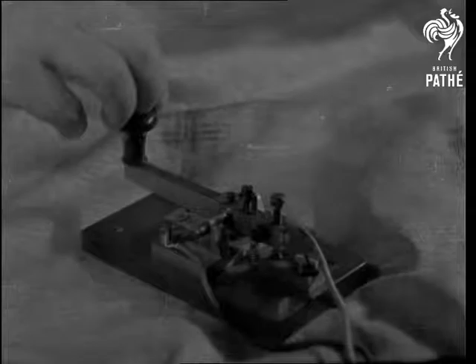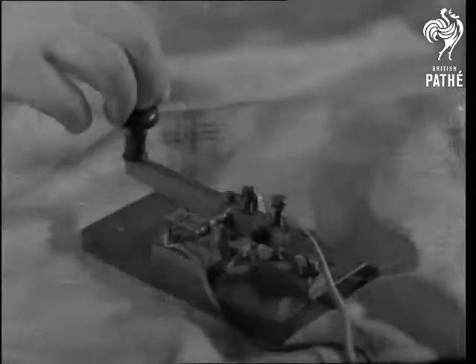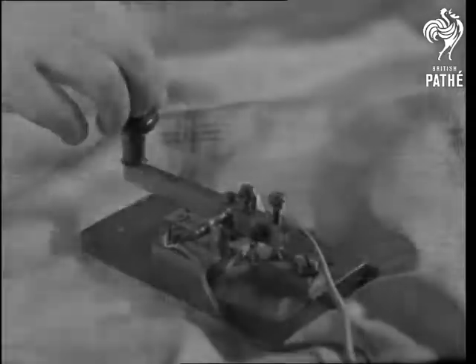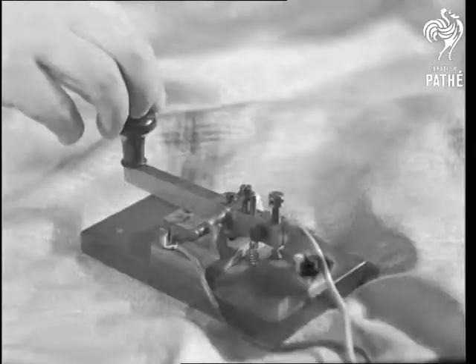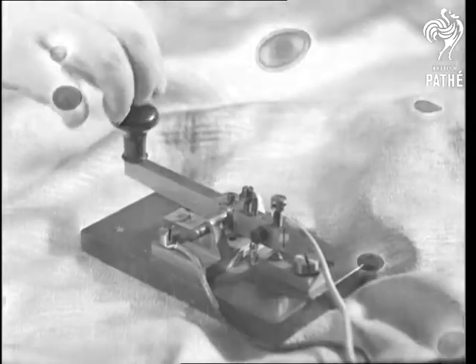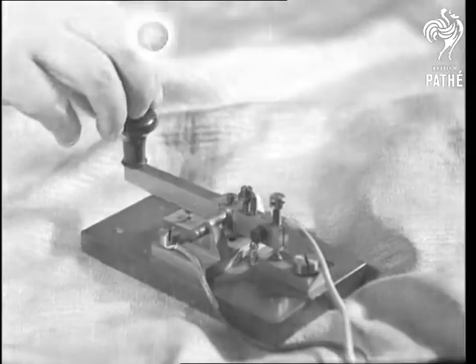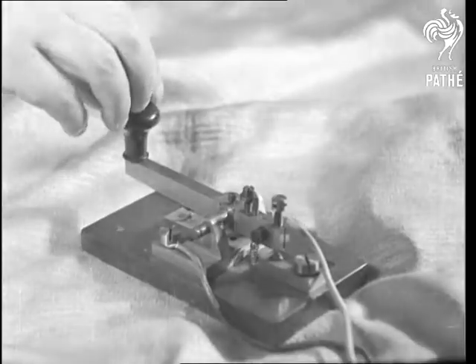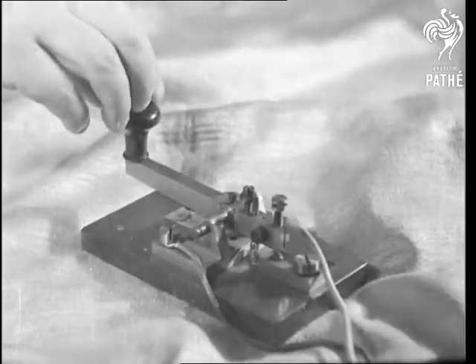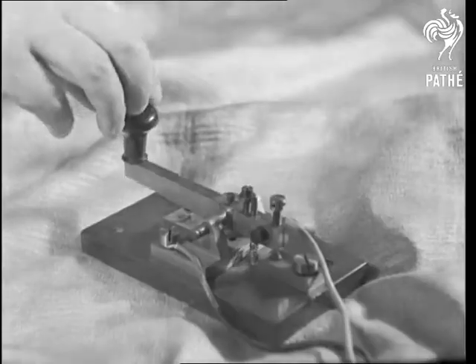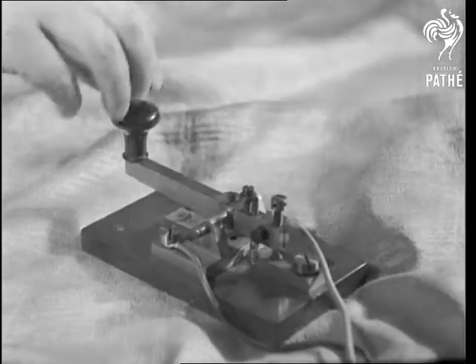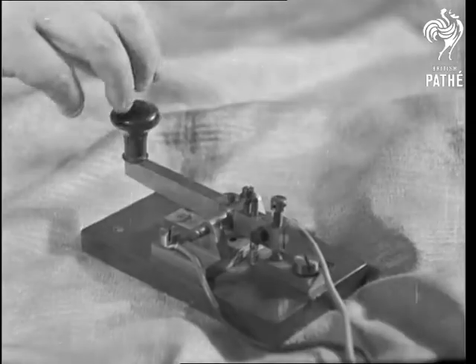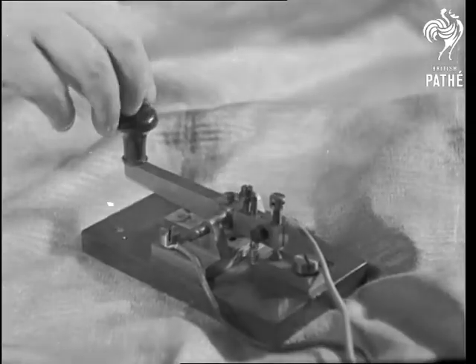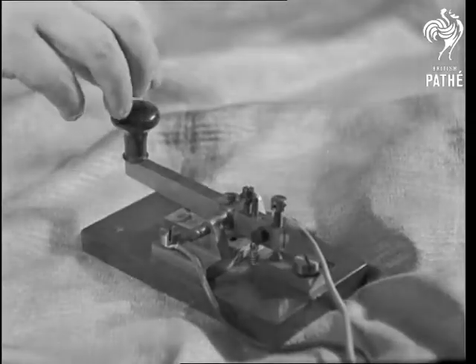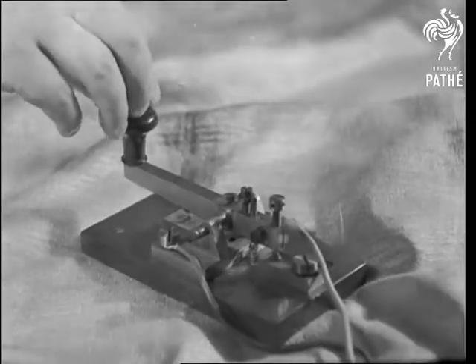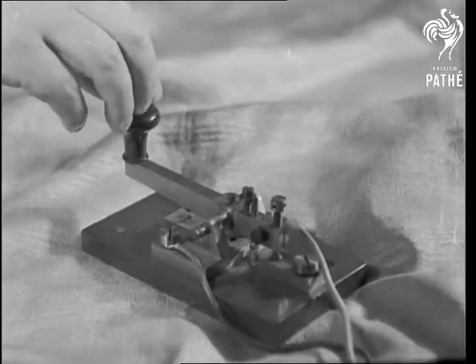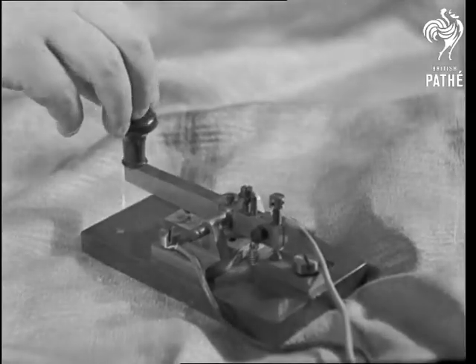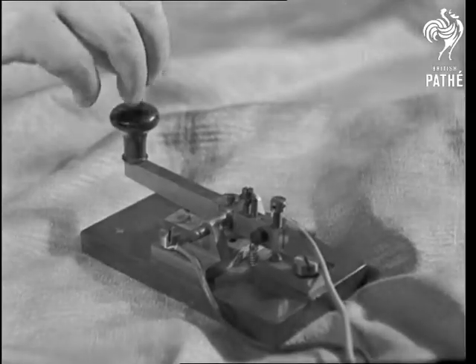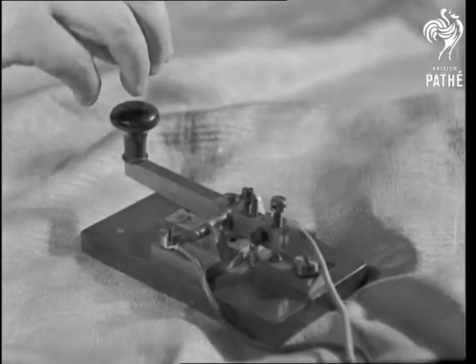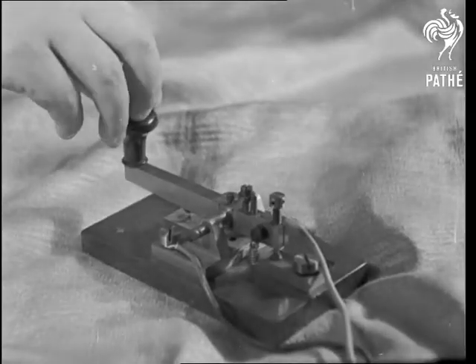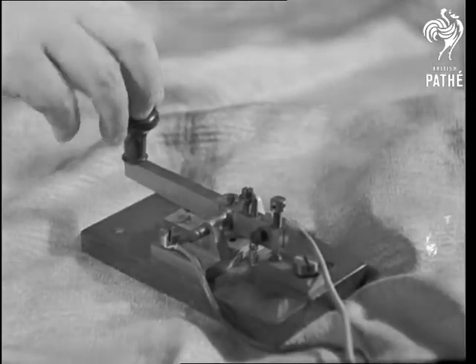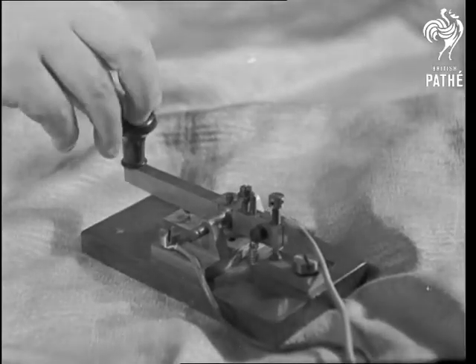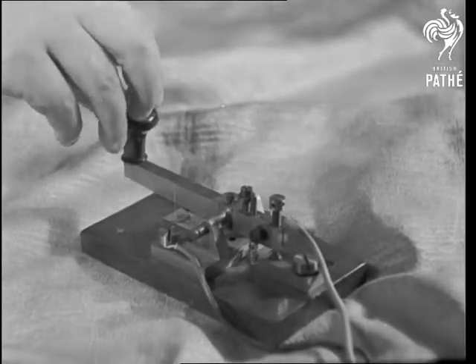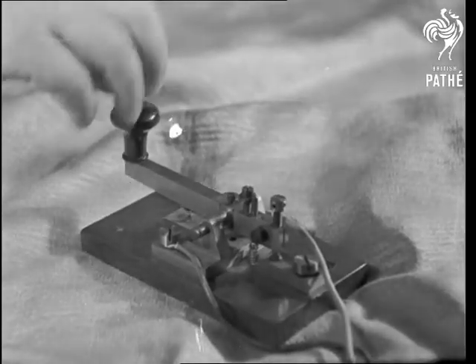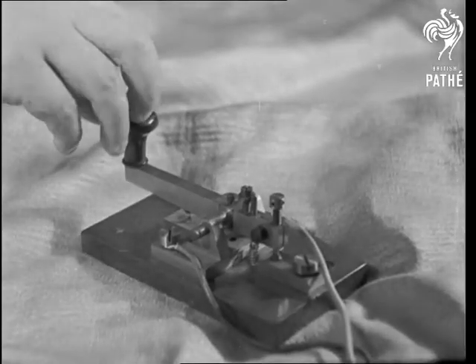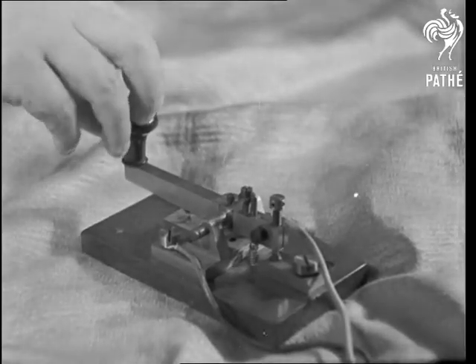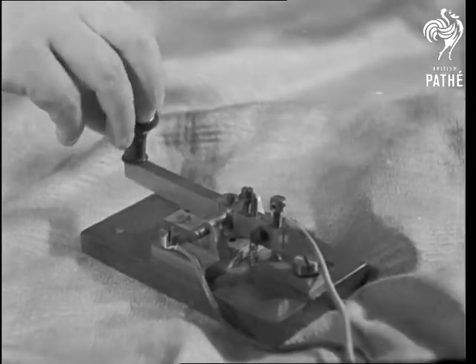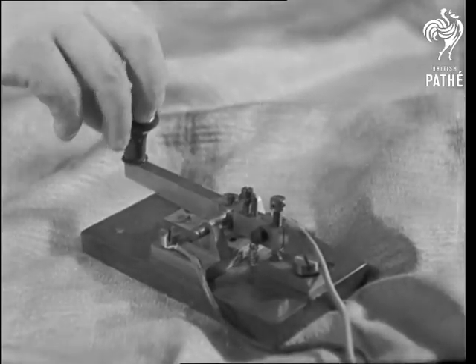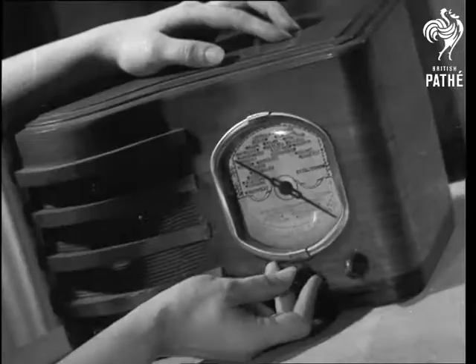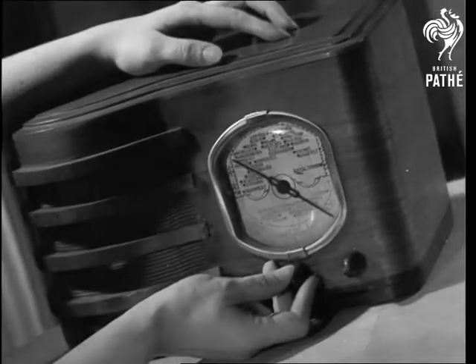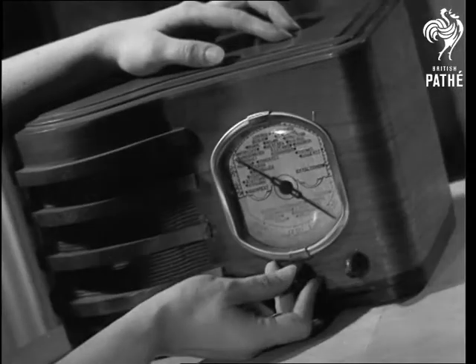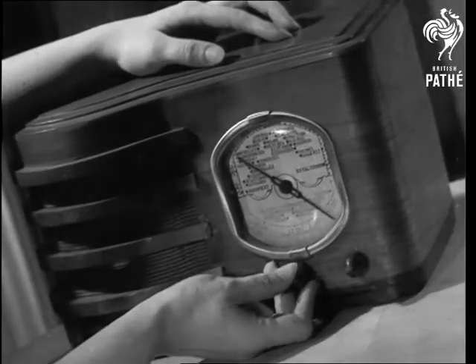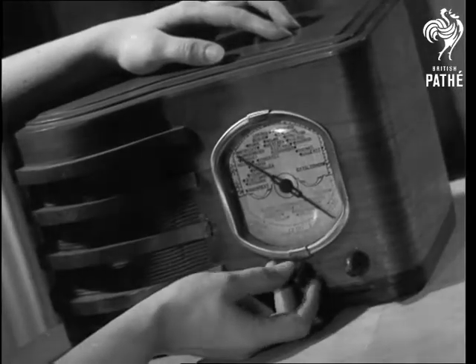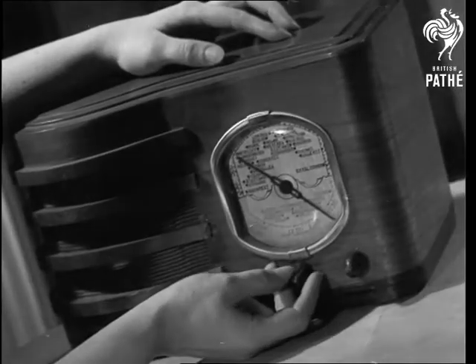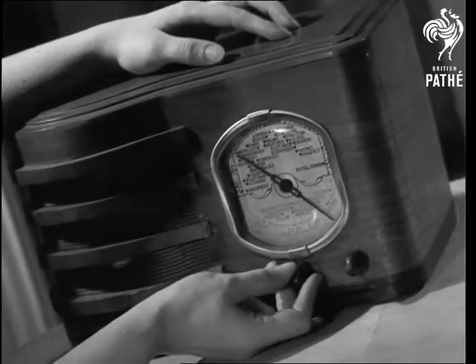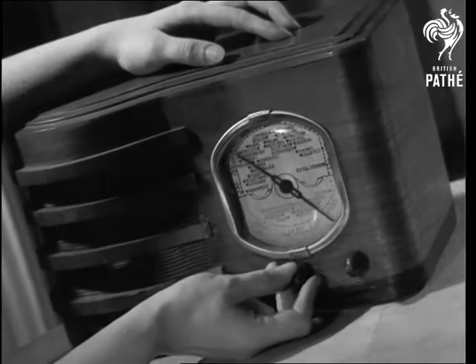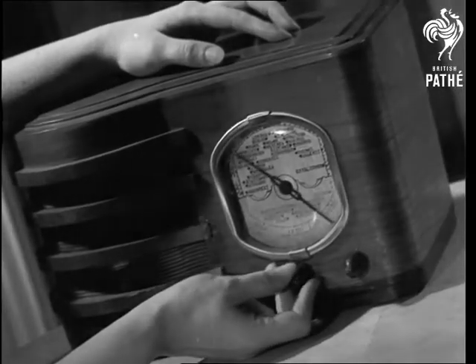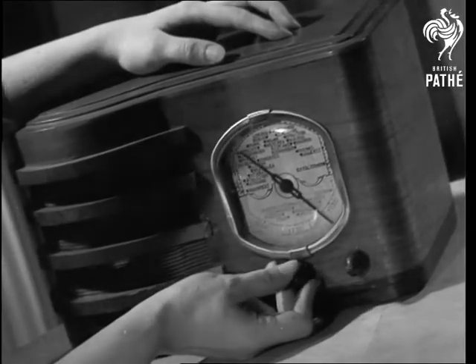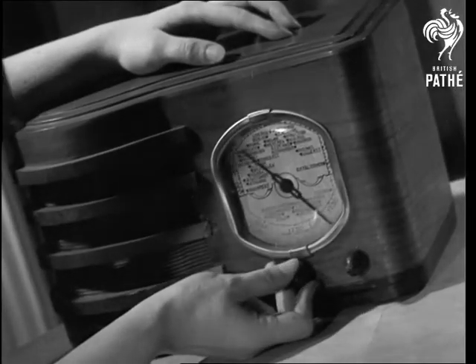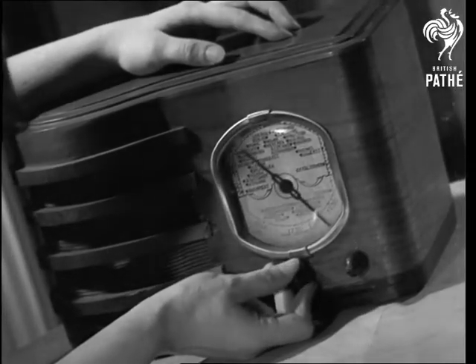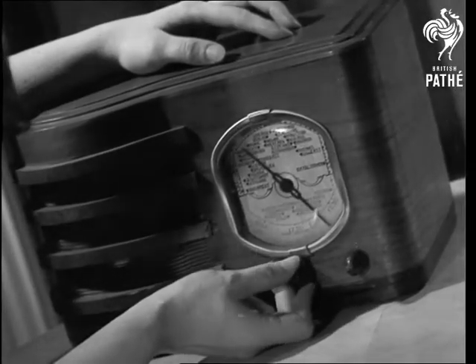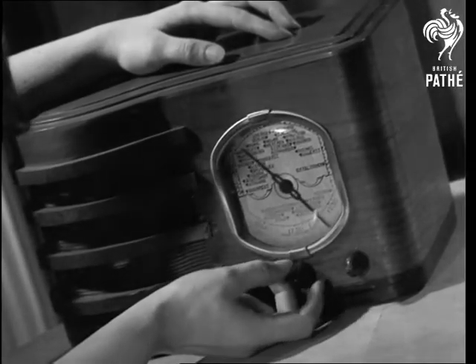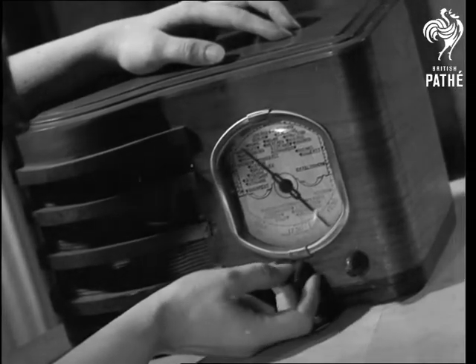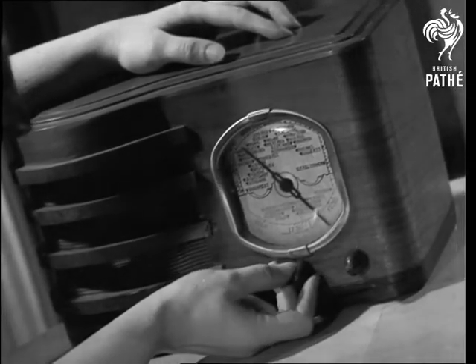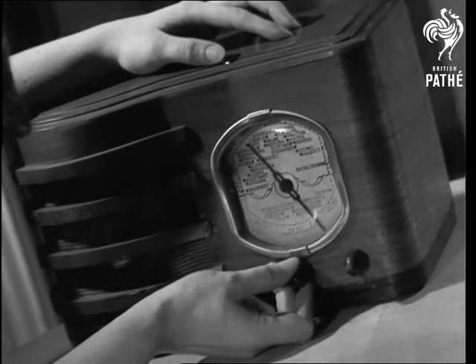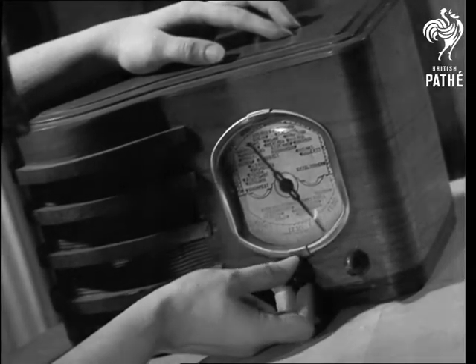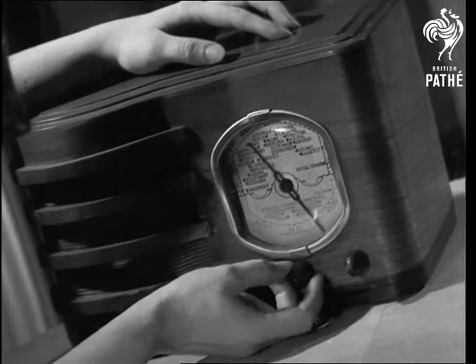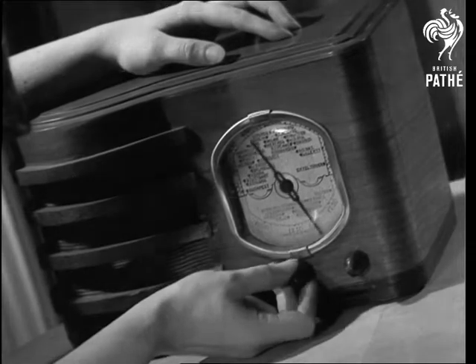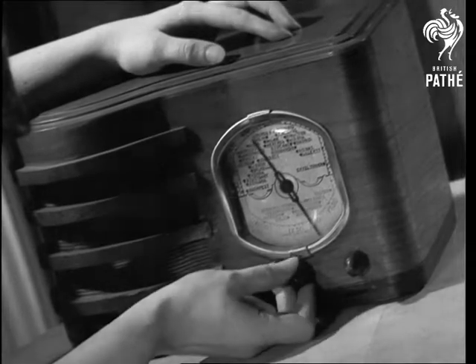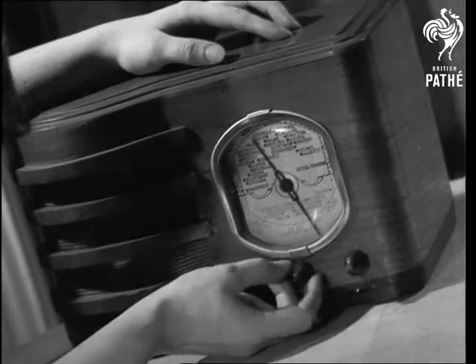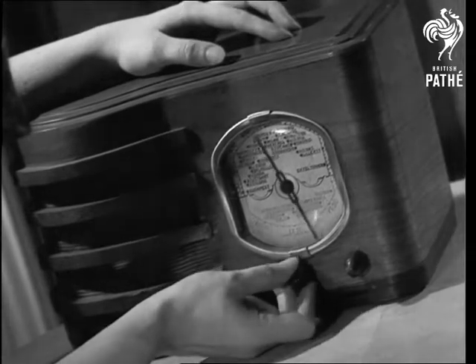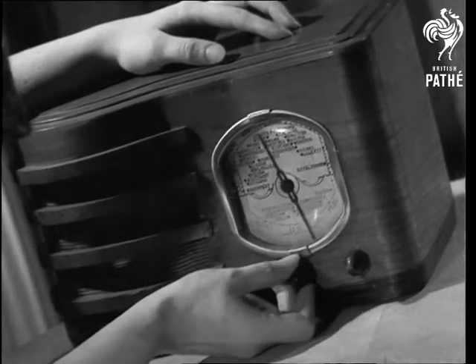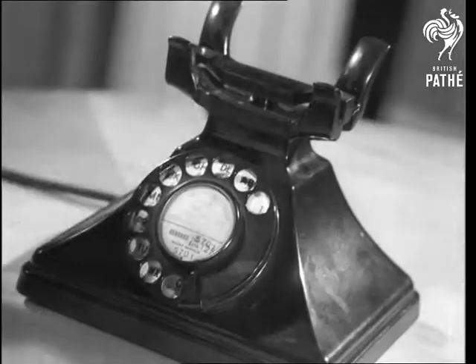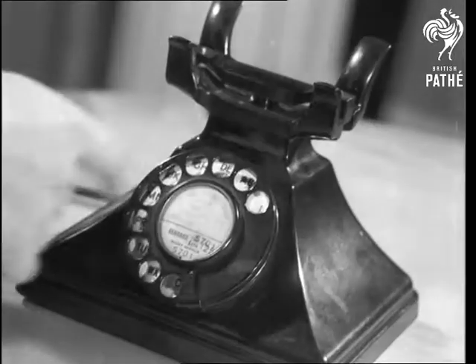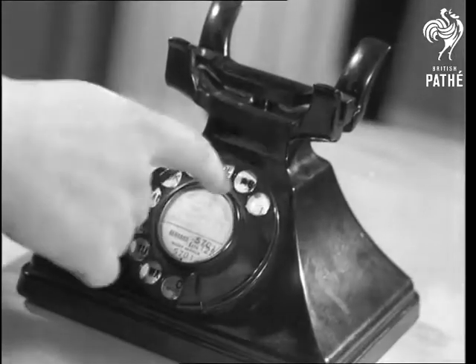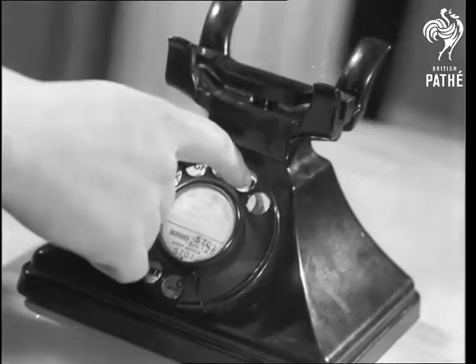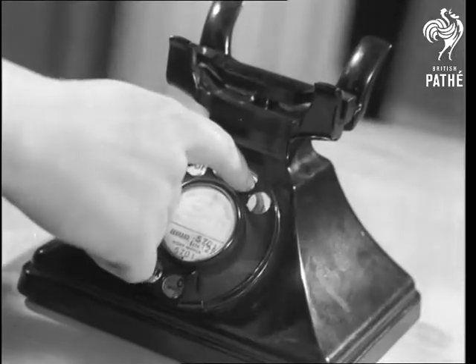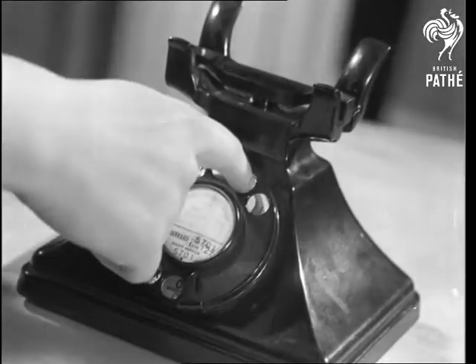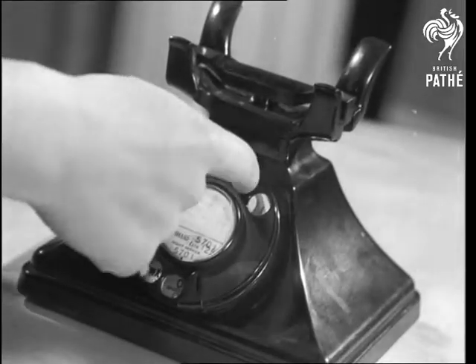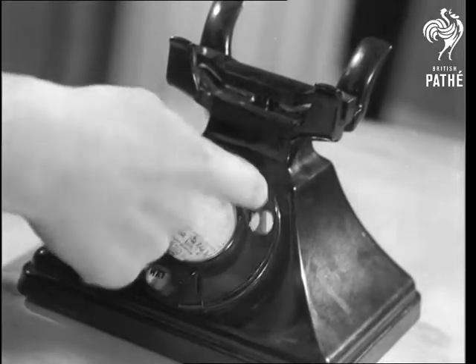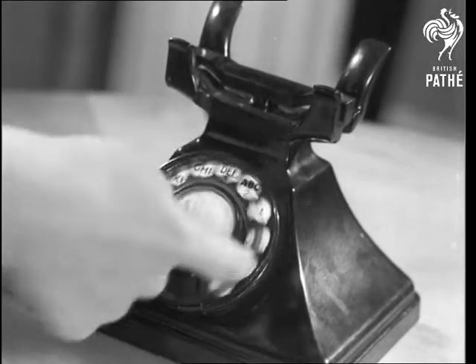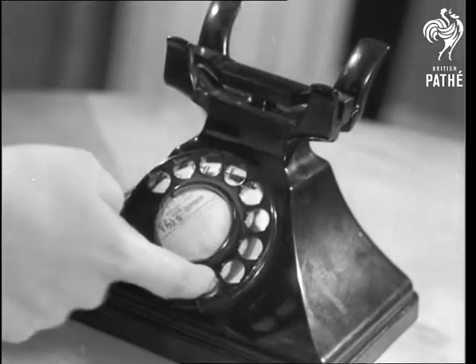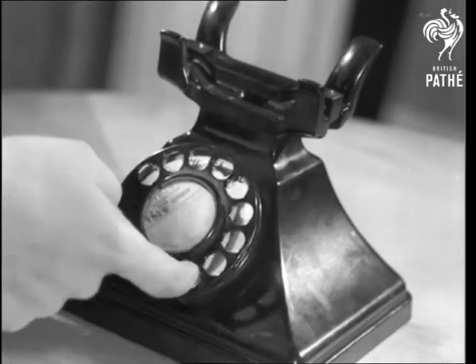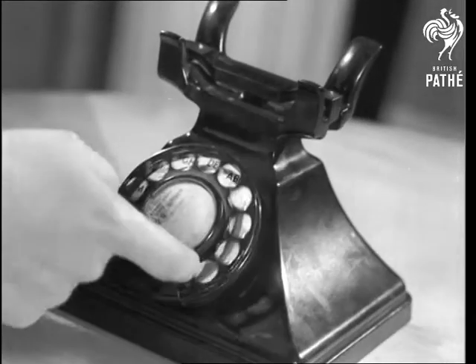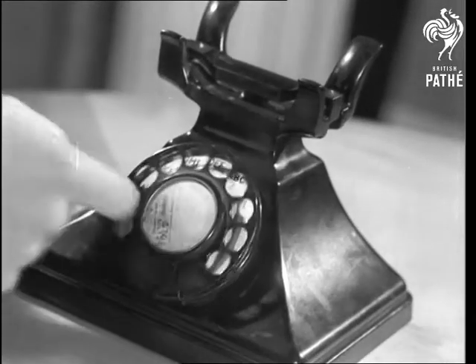How different the methods of expression are today. We can say it in Morse, over the radio, or in the words of the old song, 'Oh My Darling Clementine.'